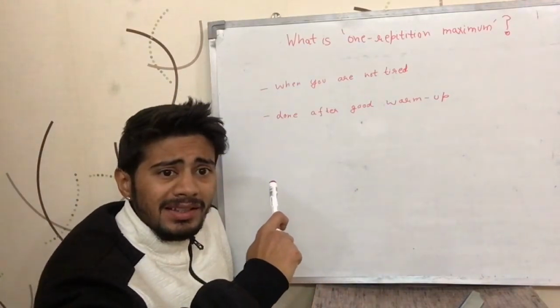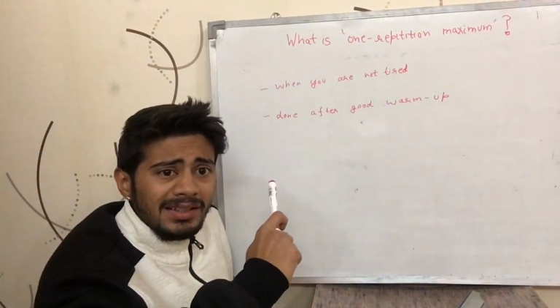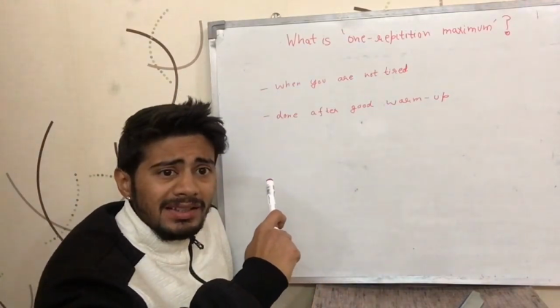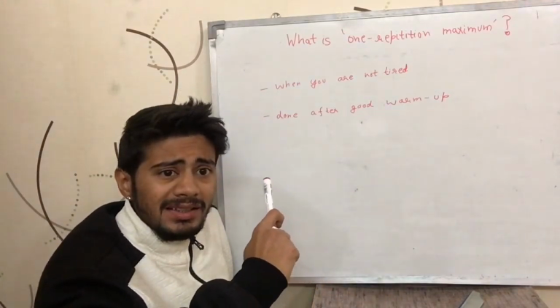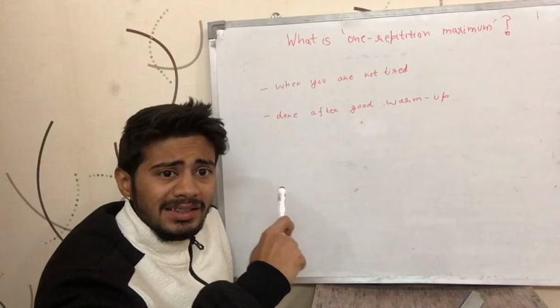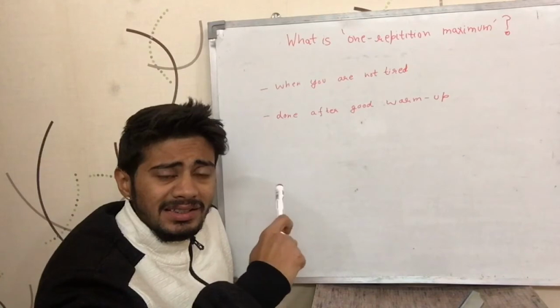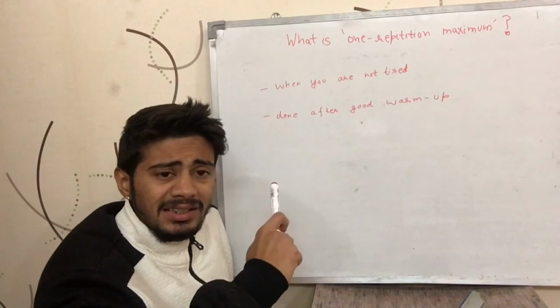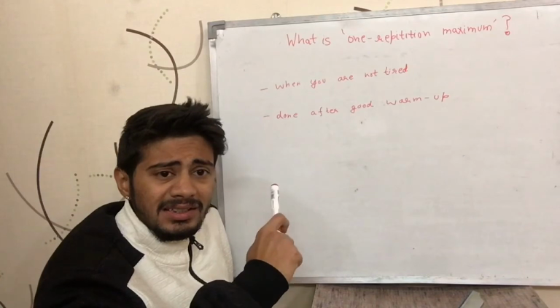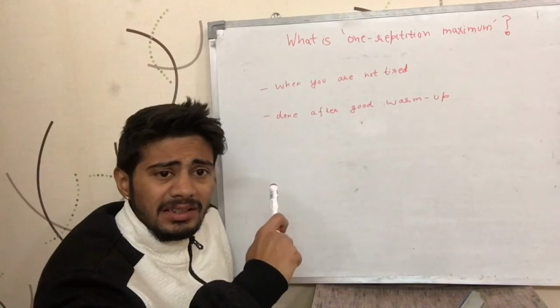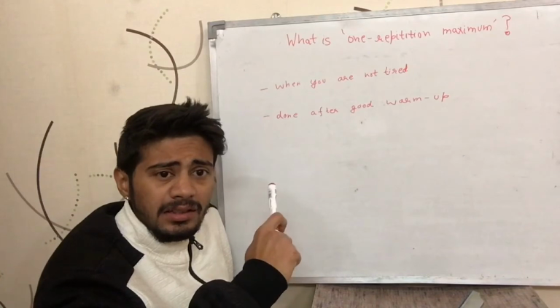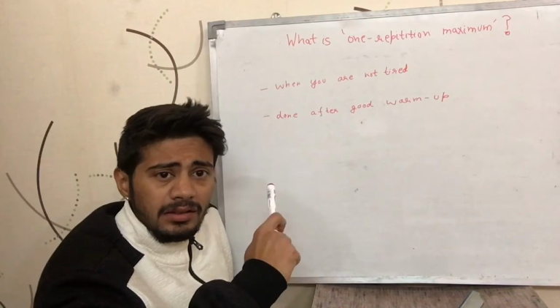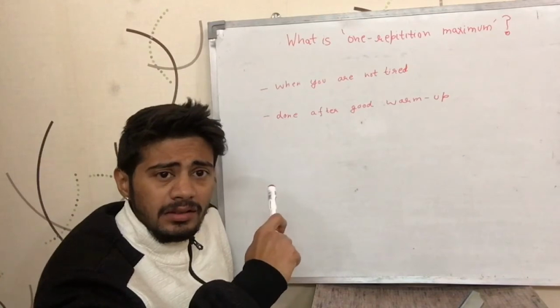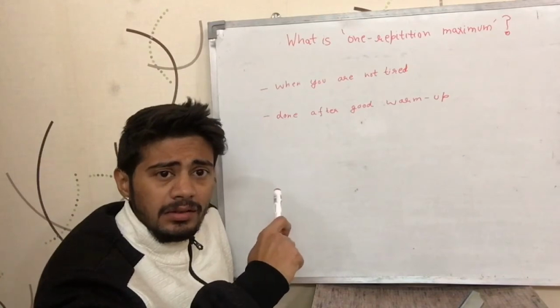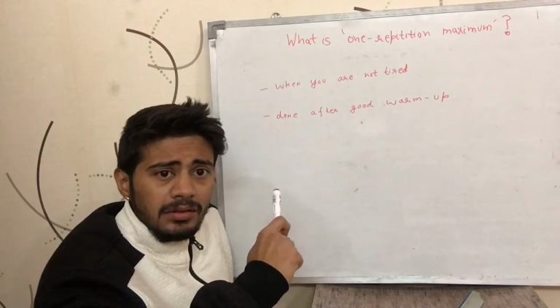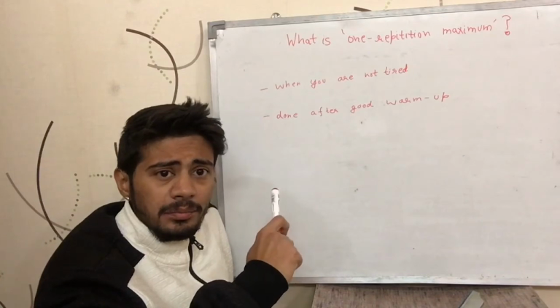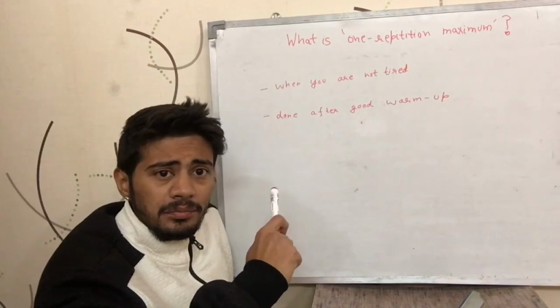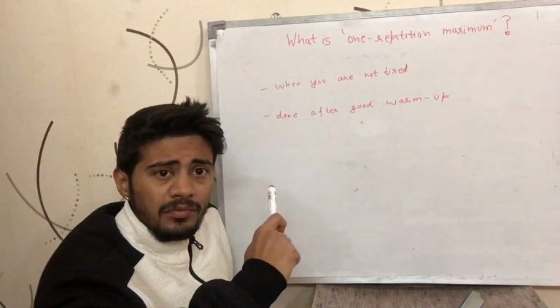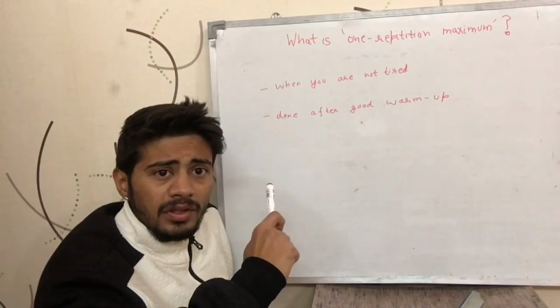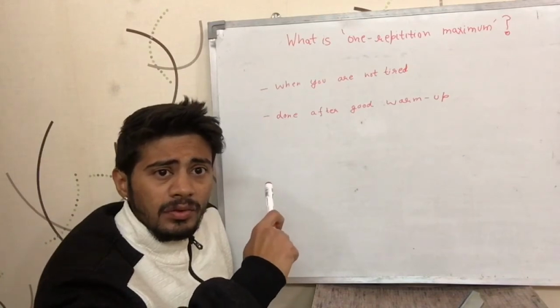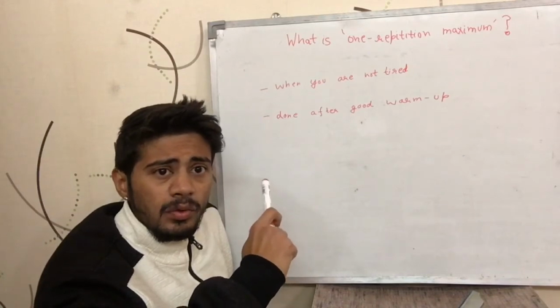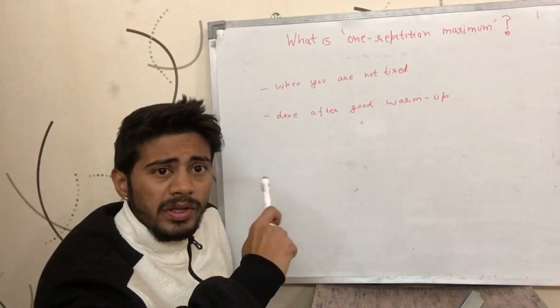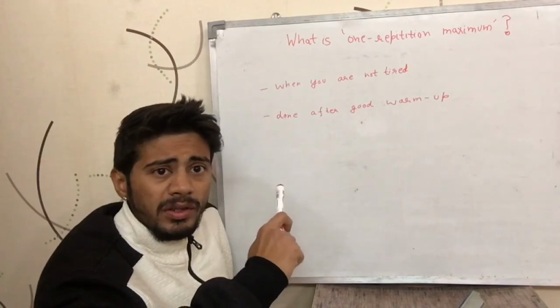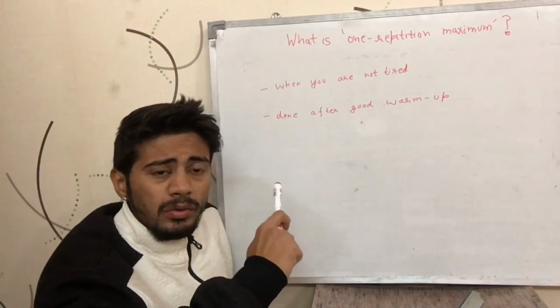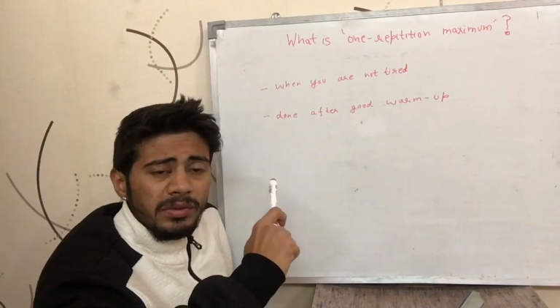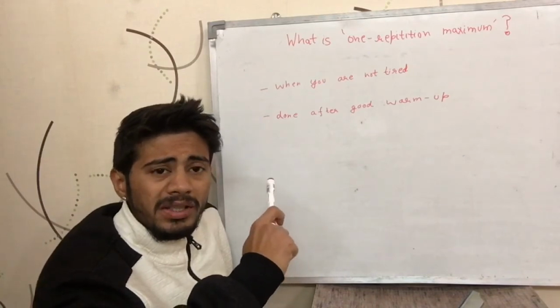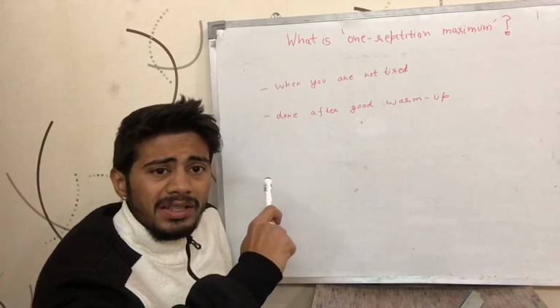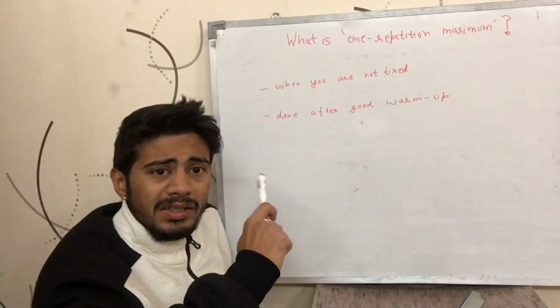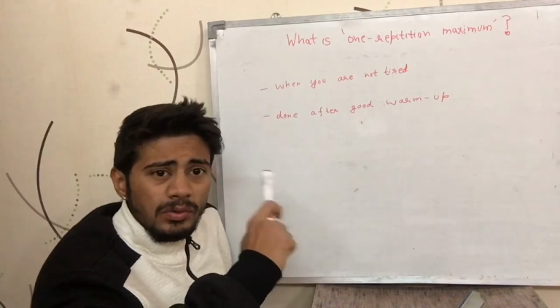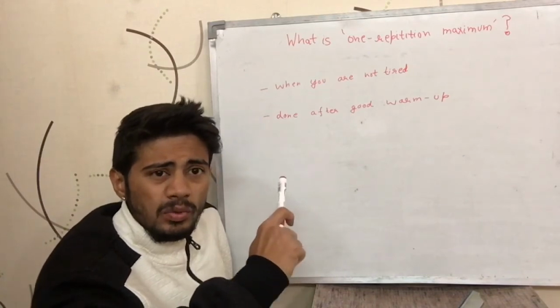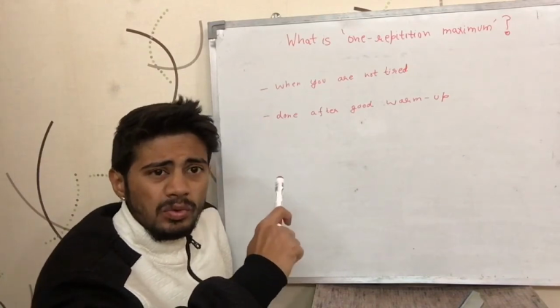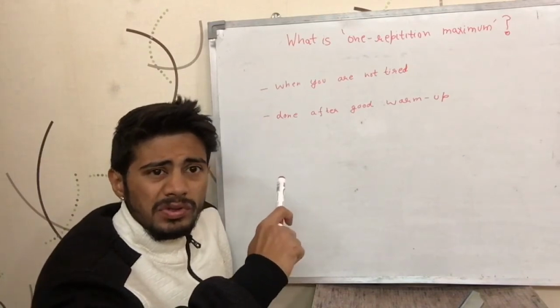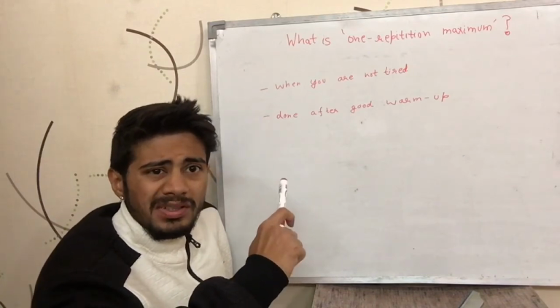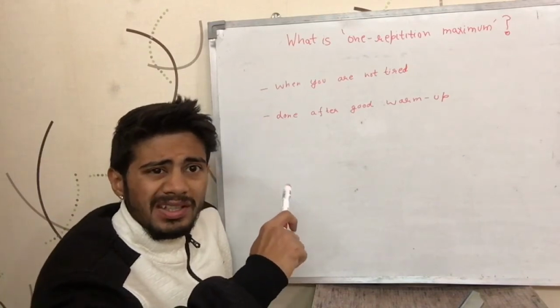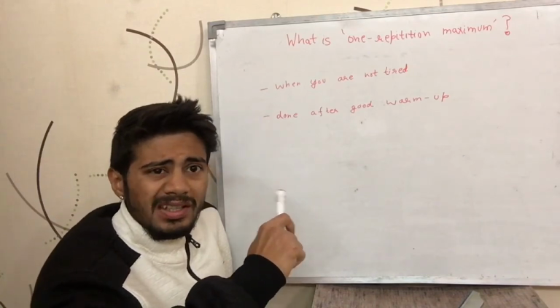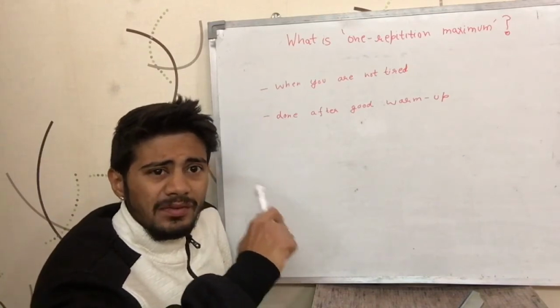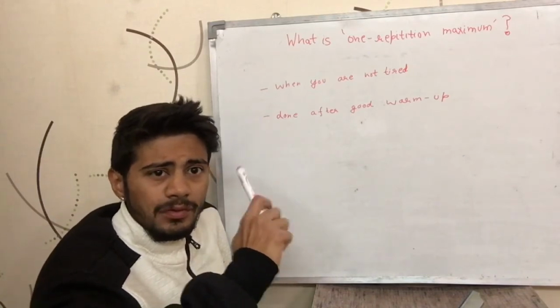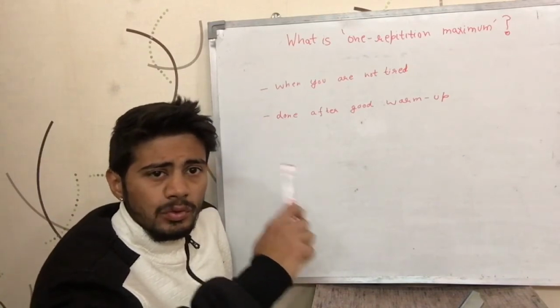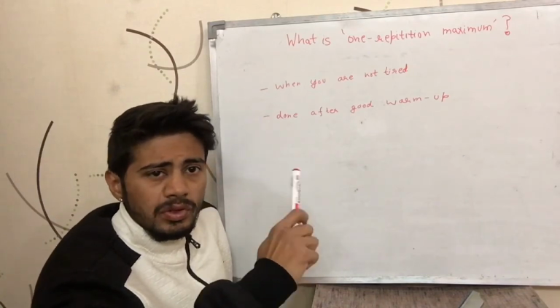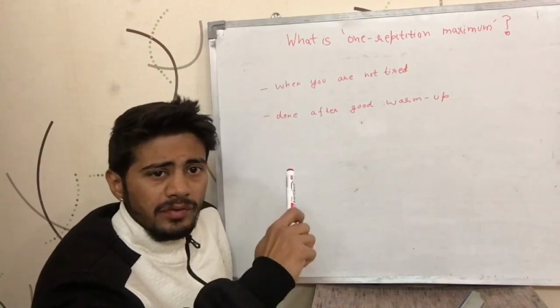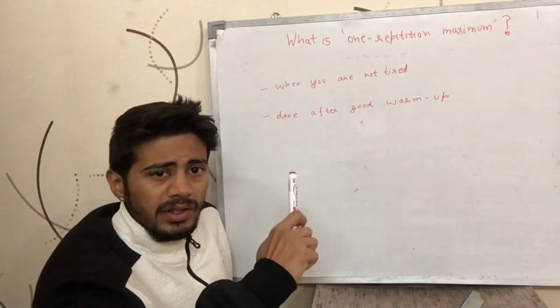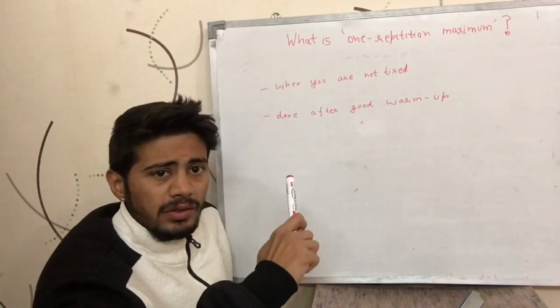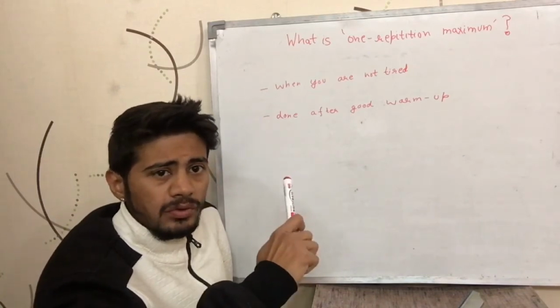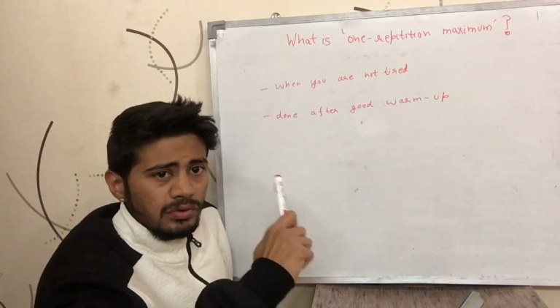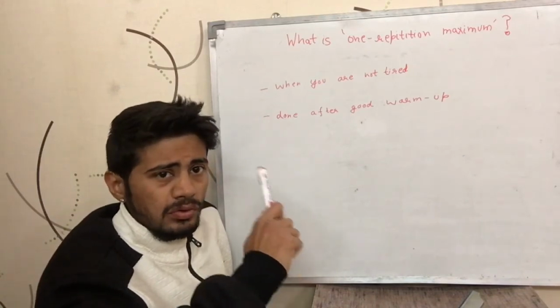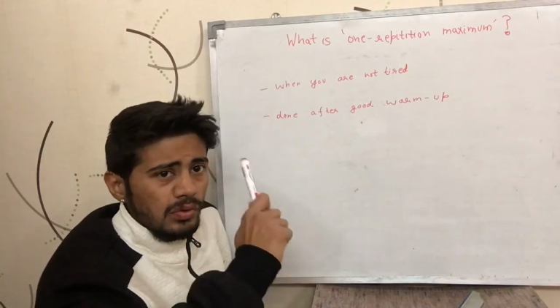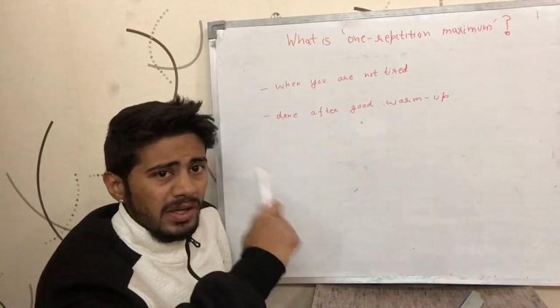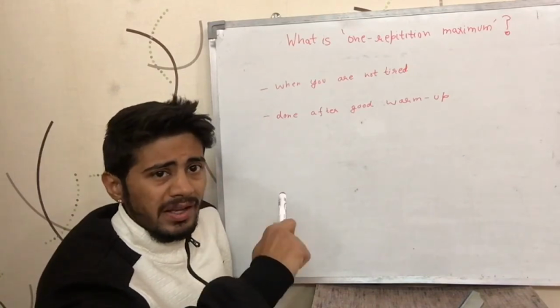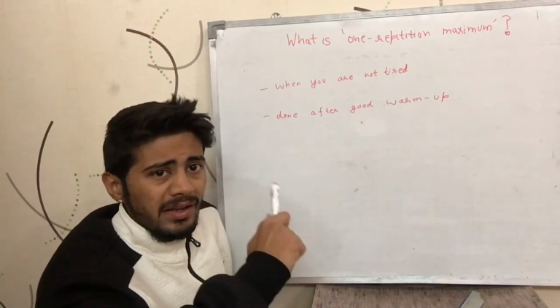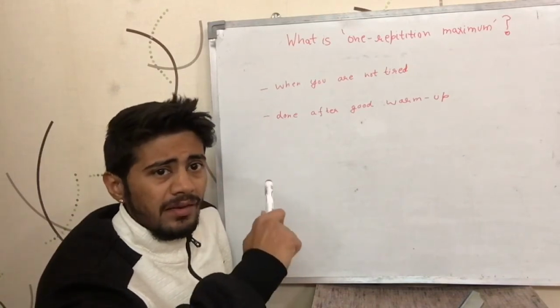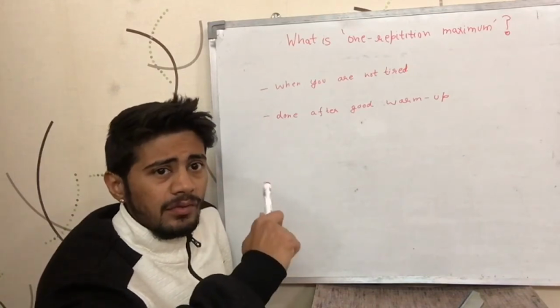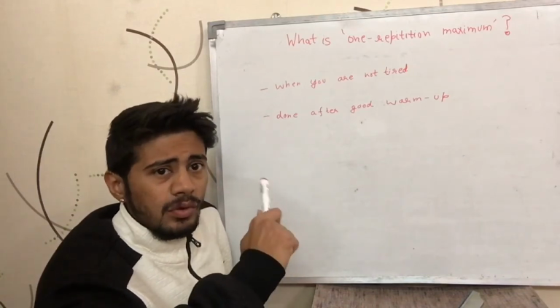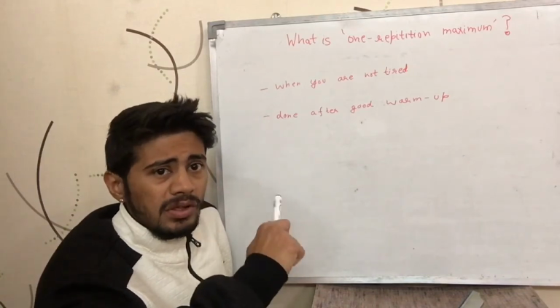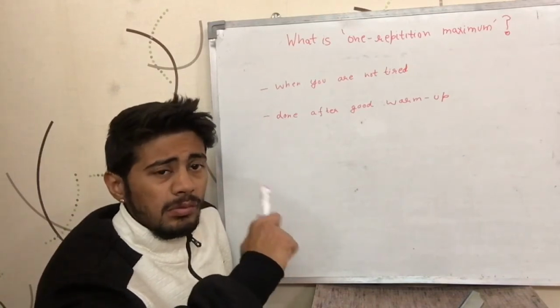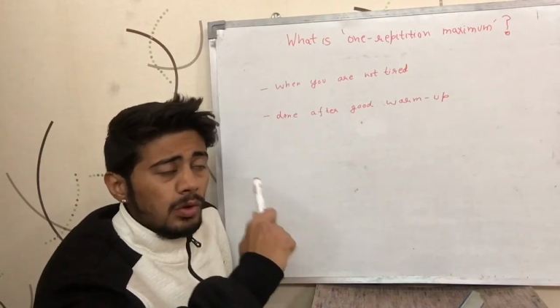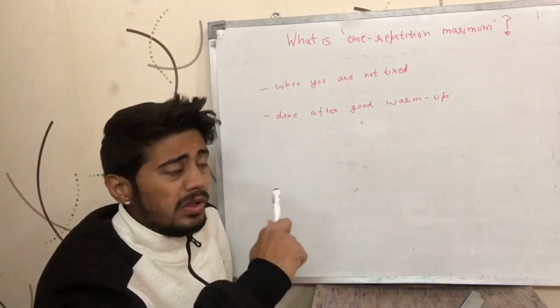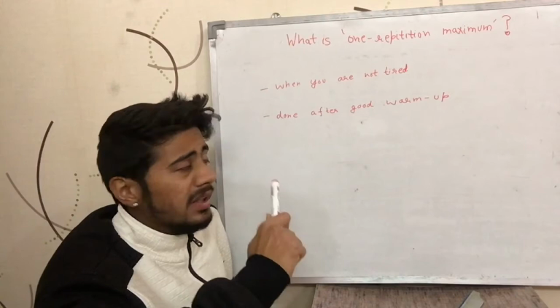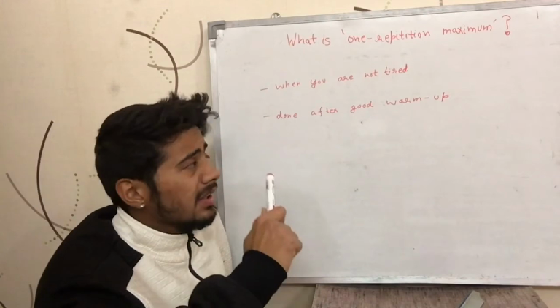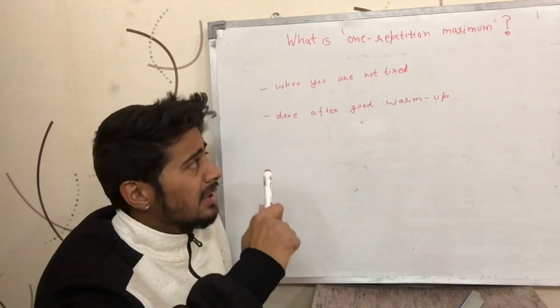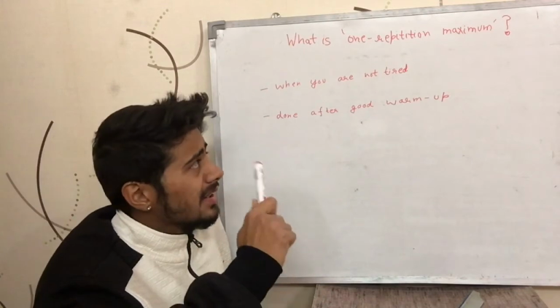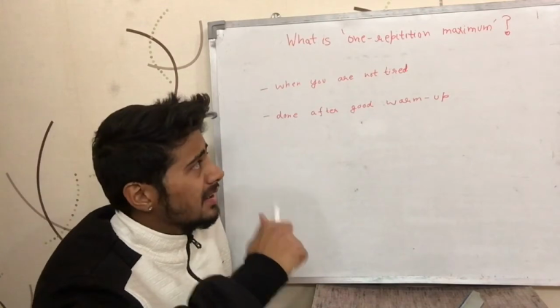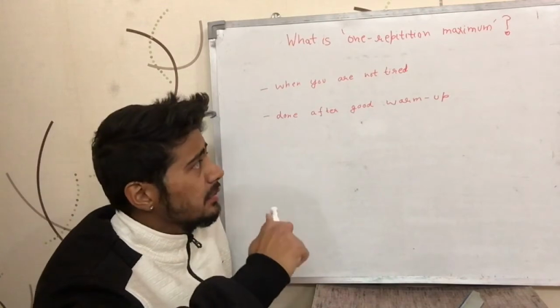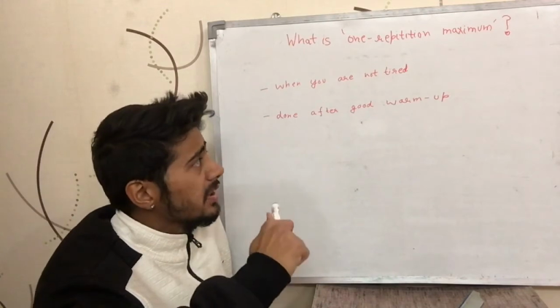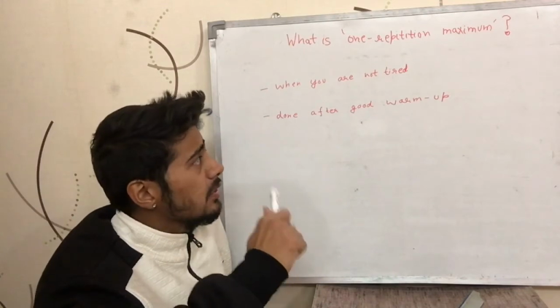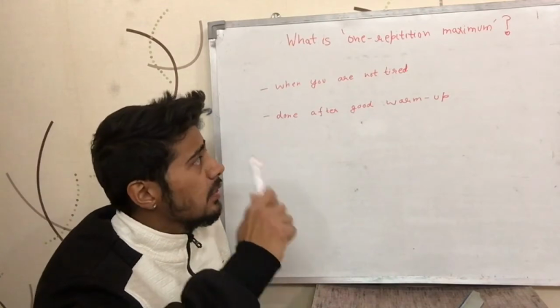This concept is going to be used in future videos, so I have talked about it in this video.